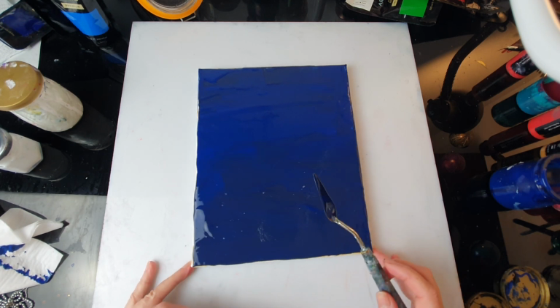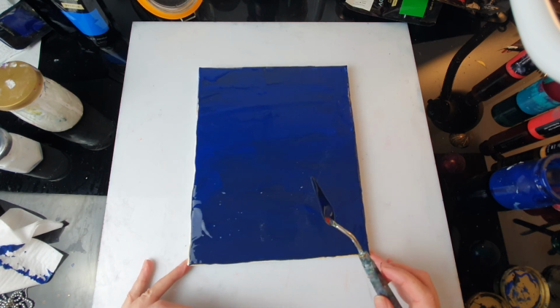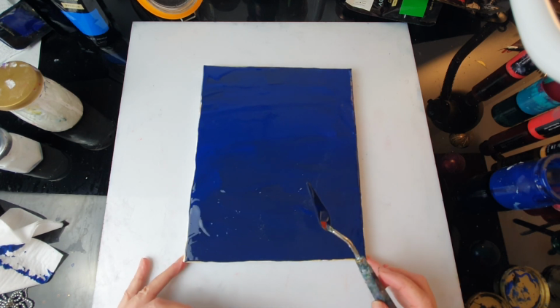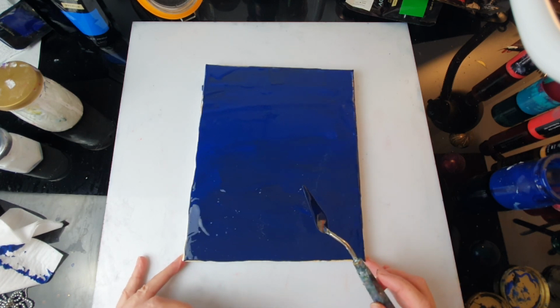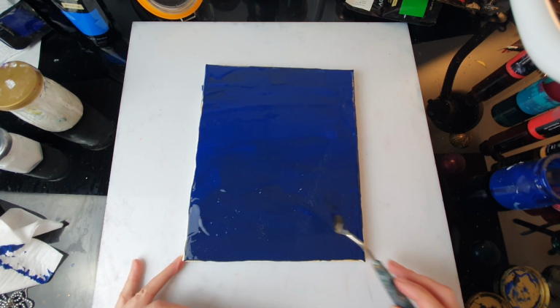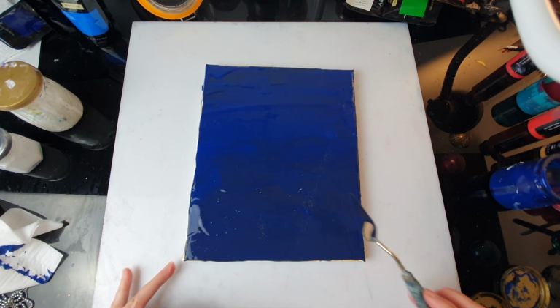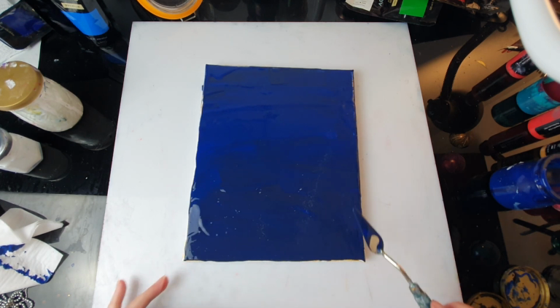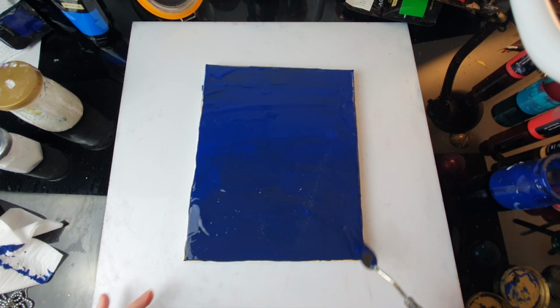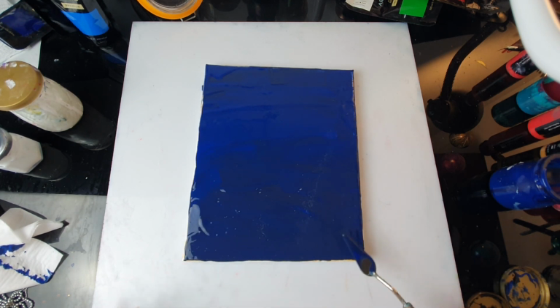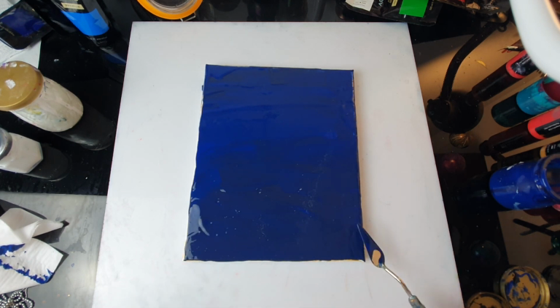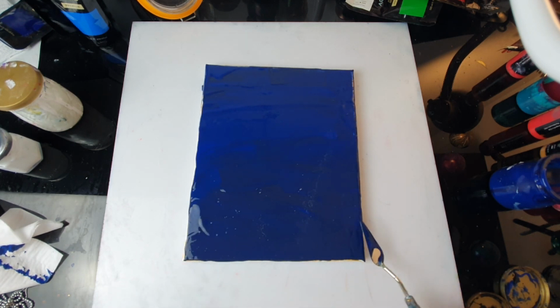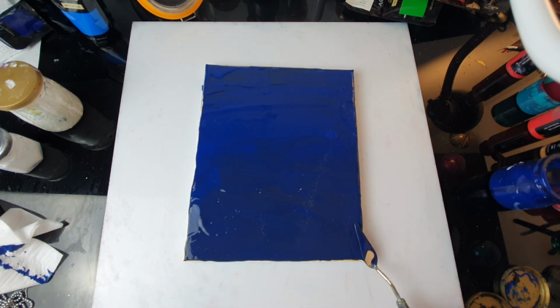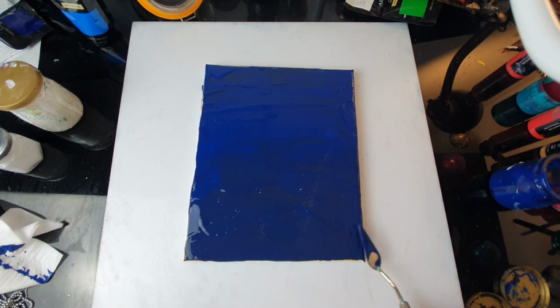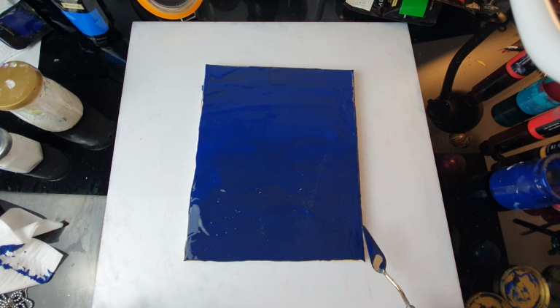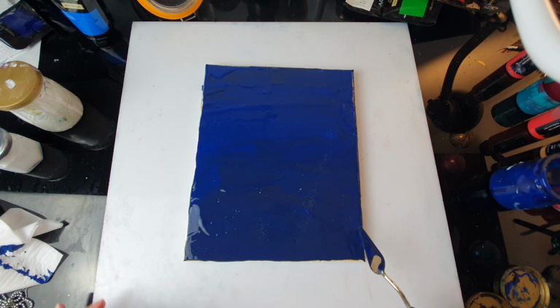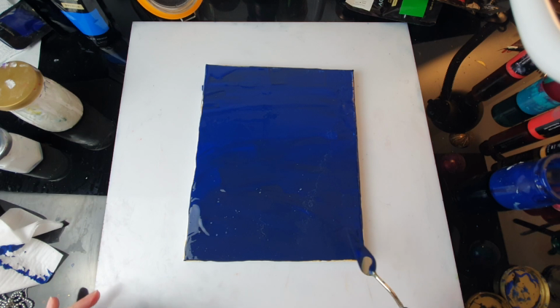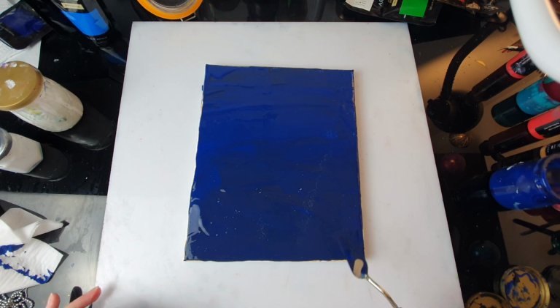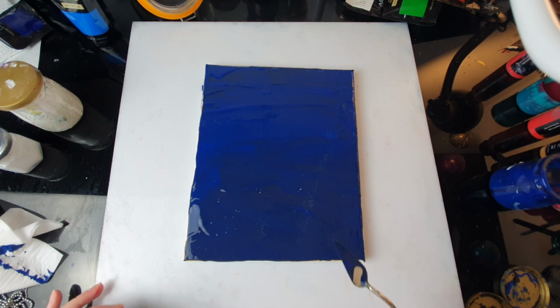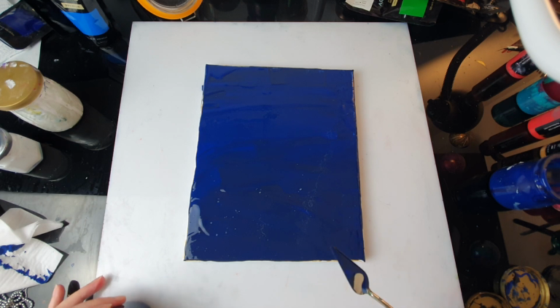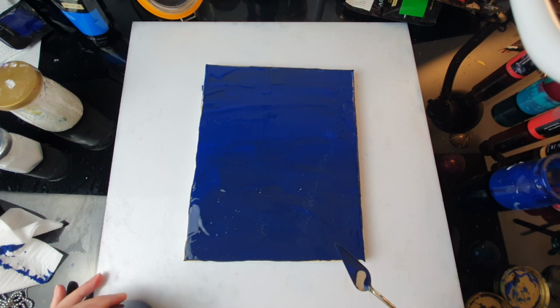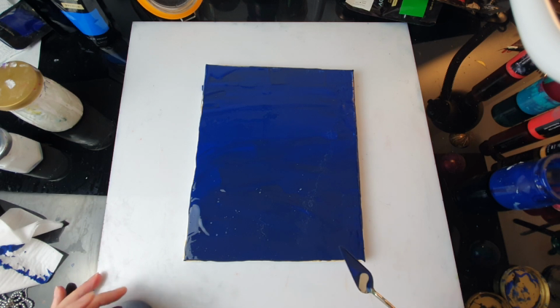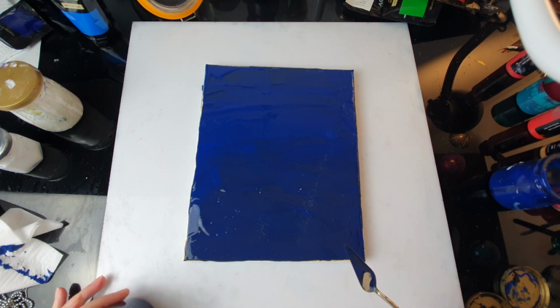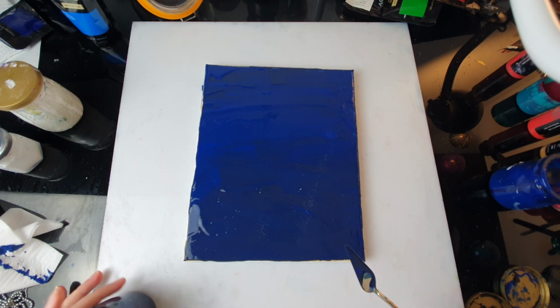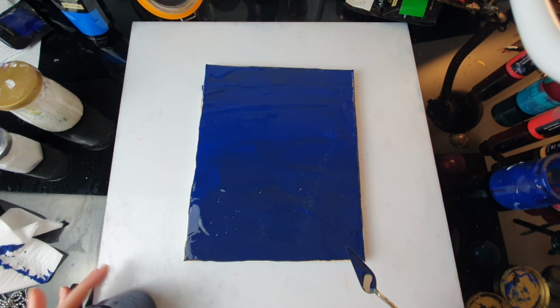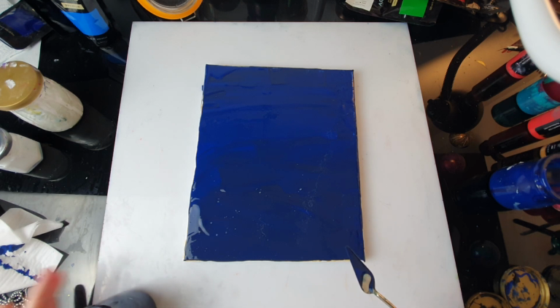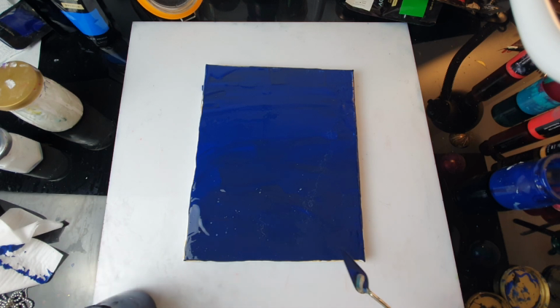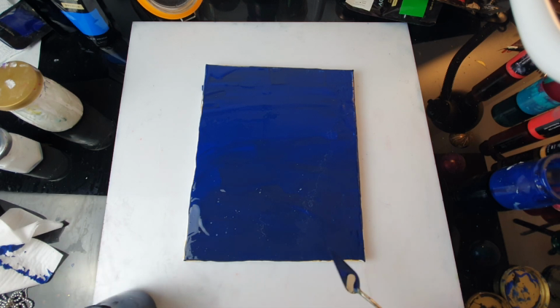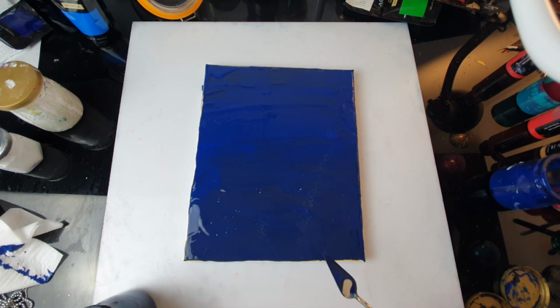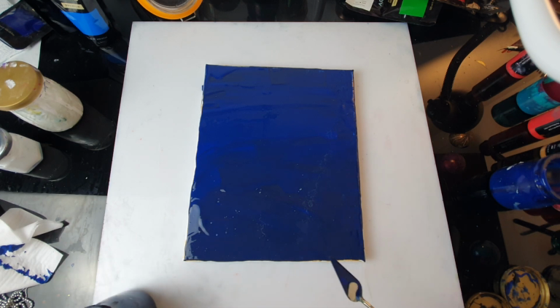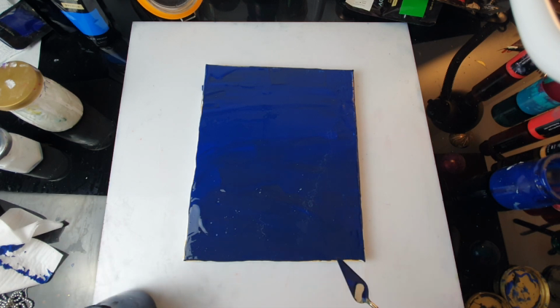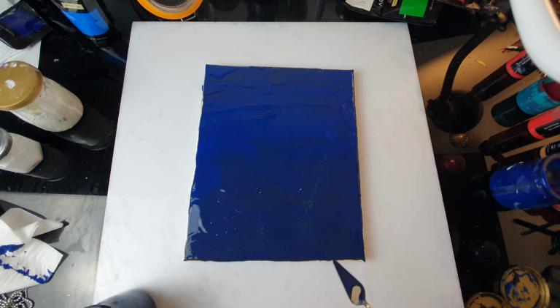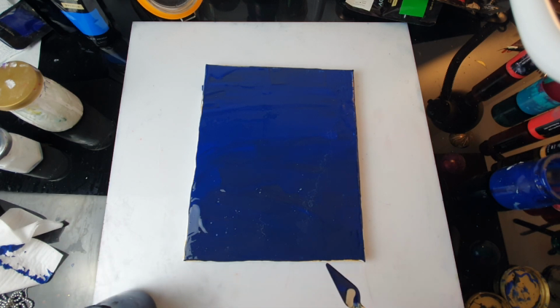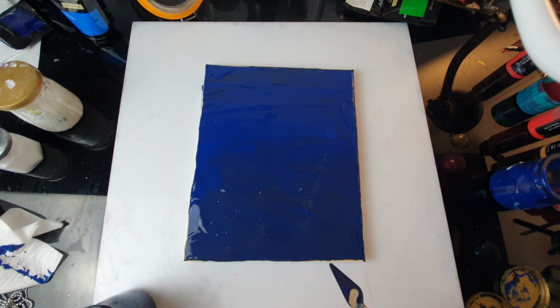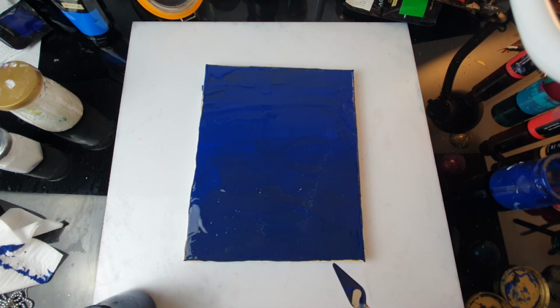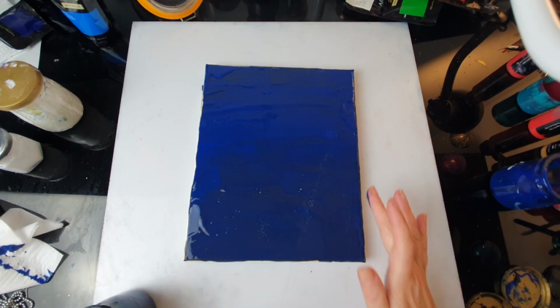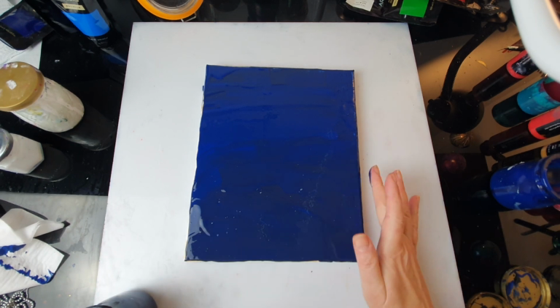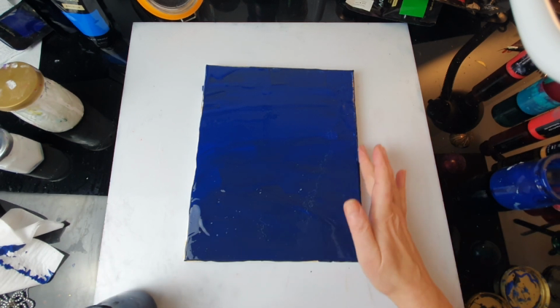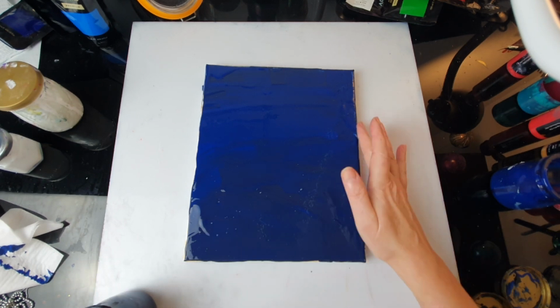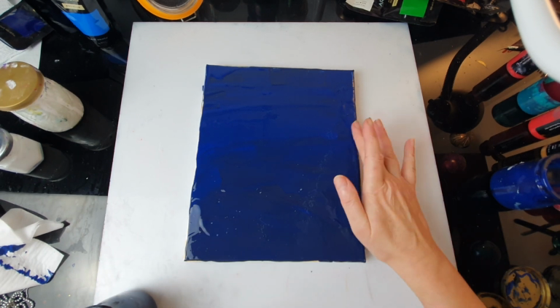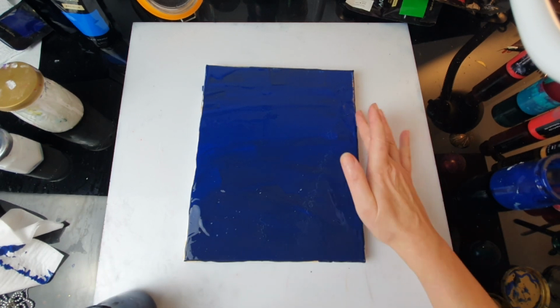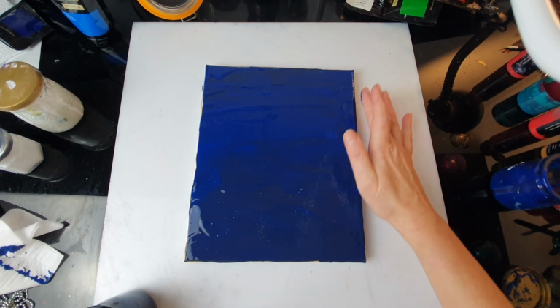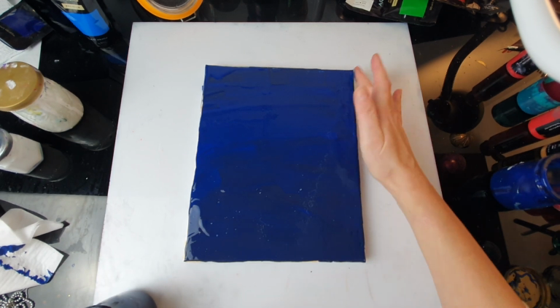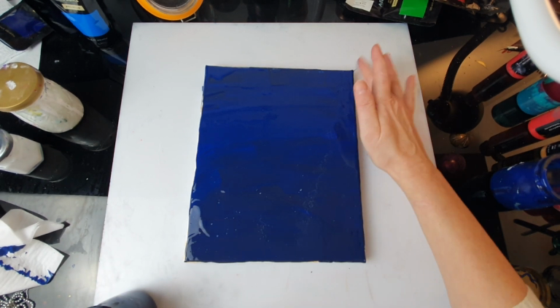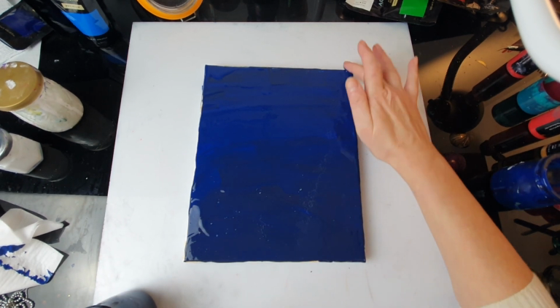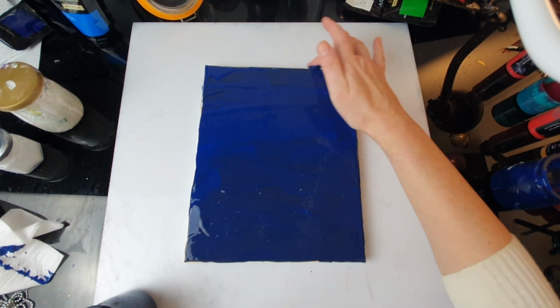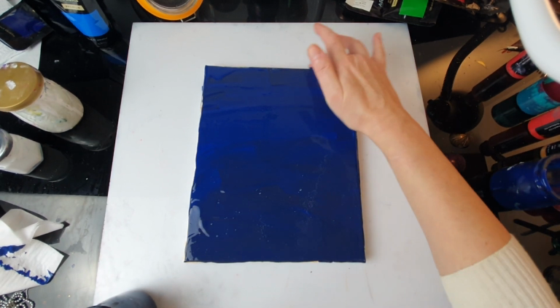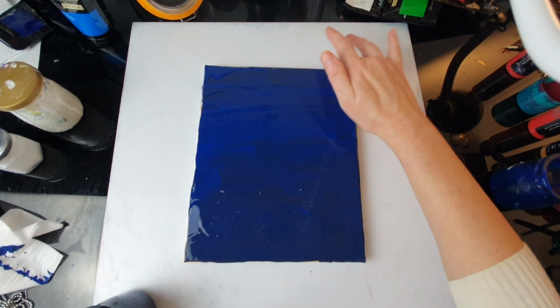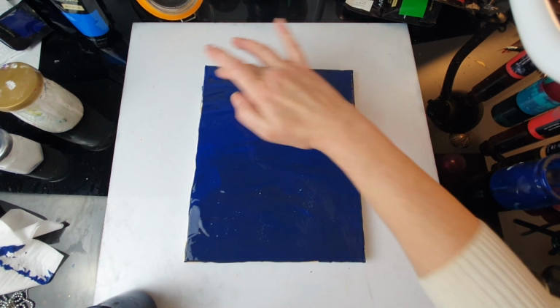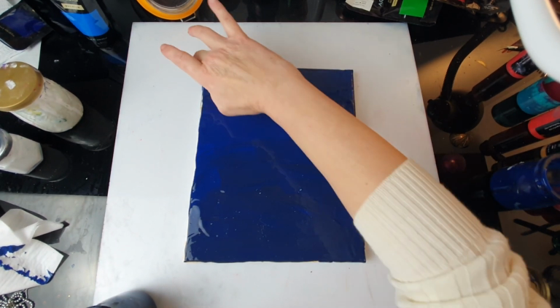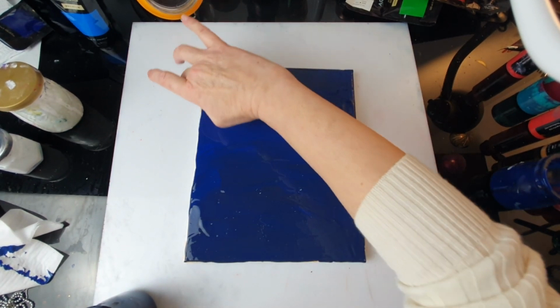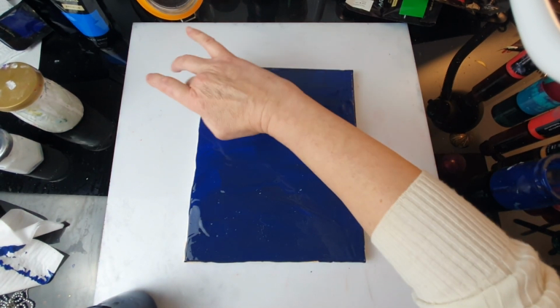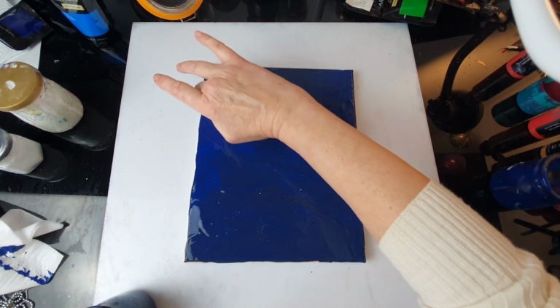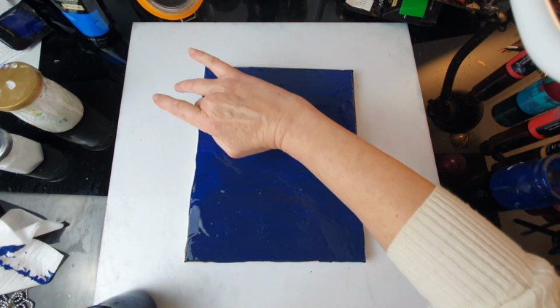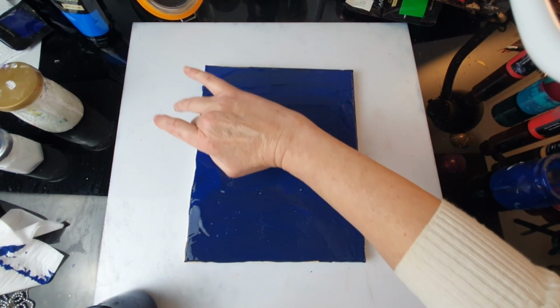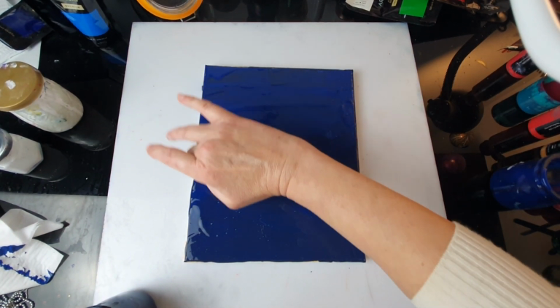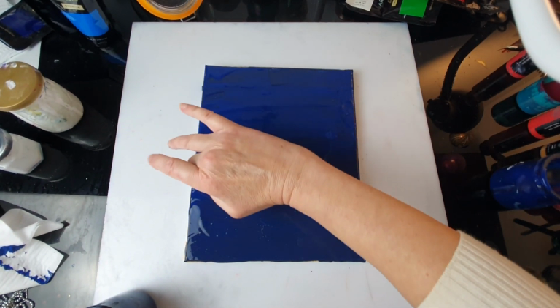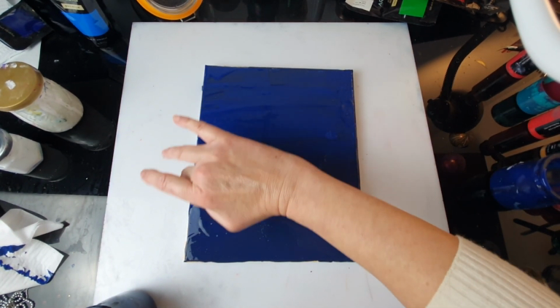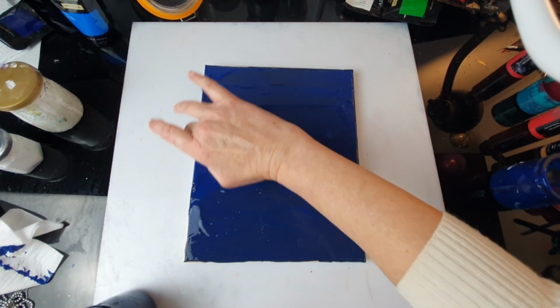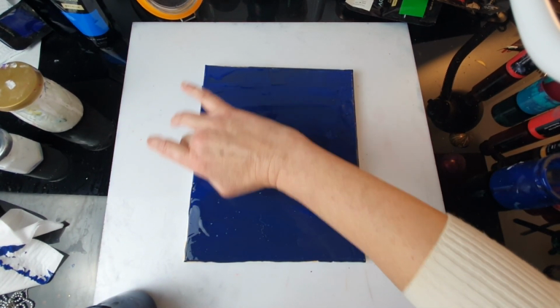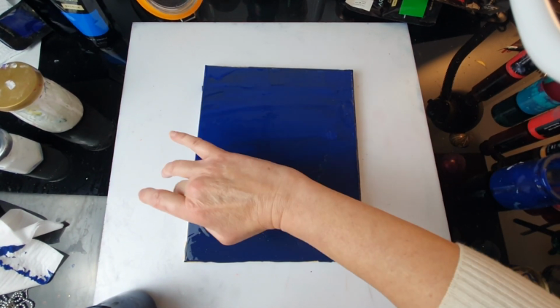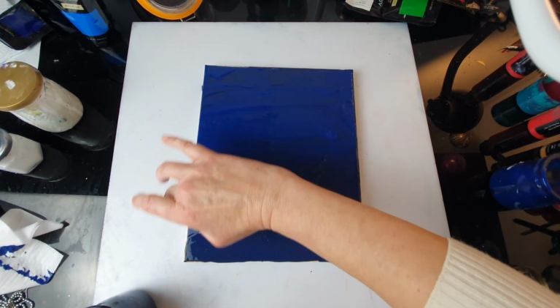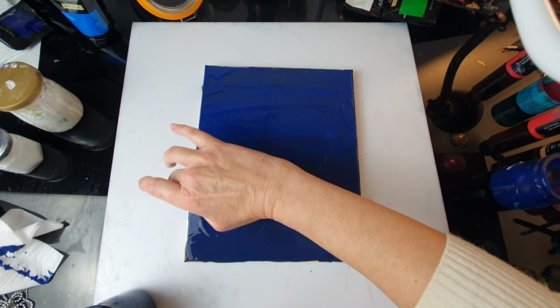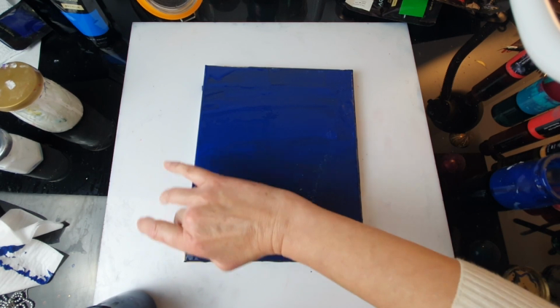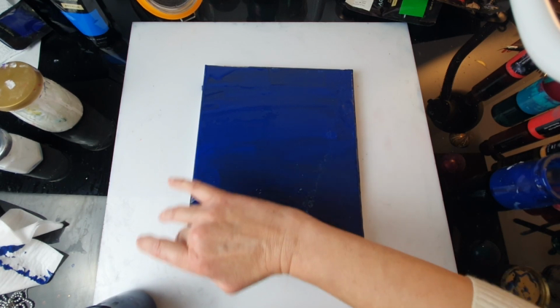I'll do the edges later on. So that's it for the background — just touching the edges with my finger.